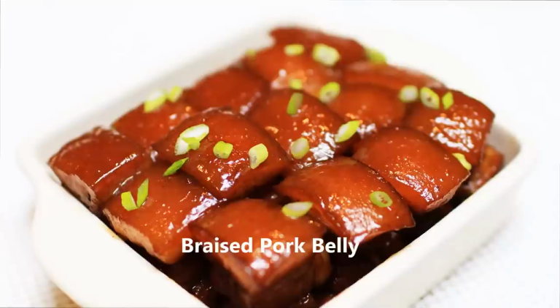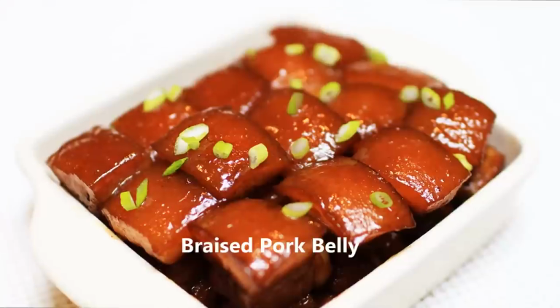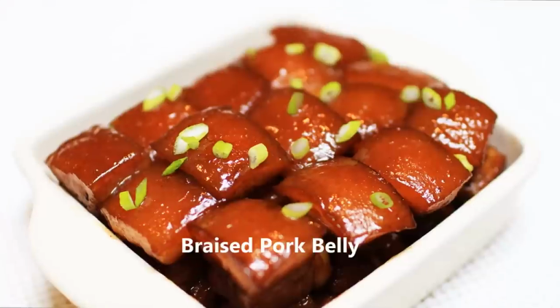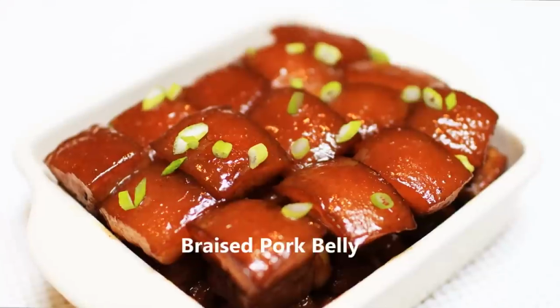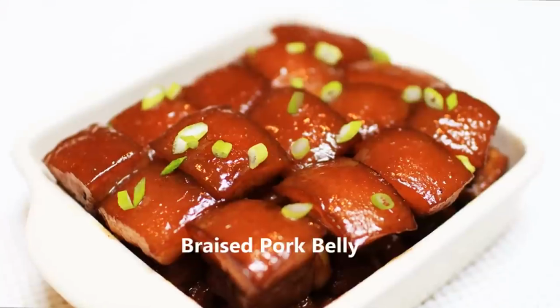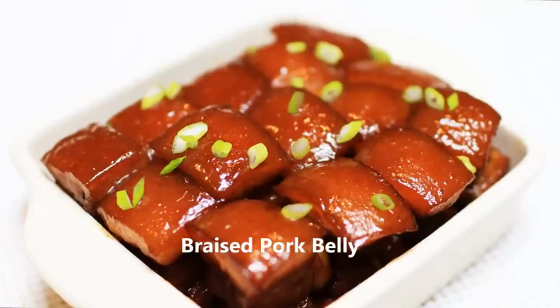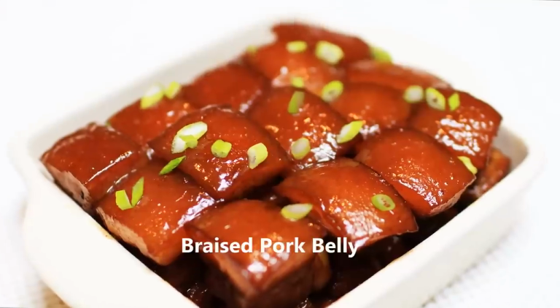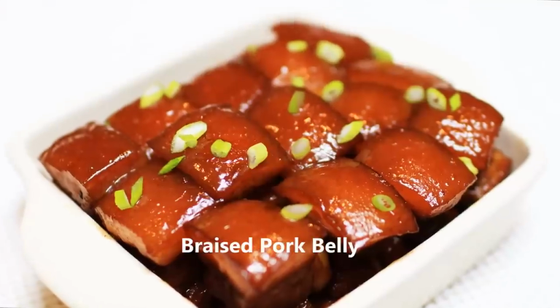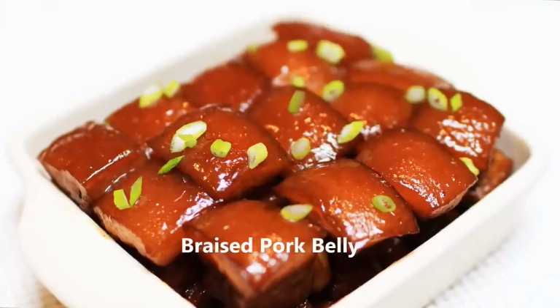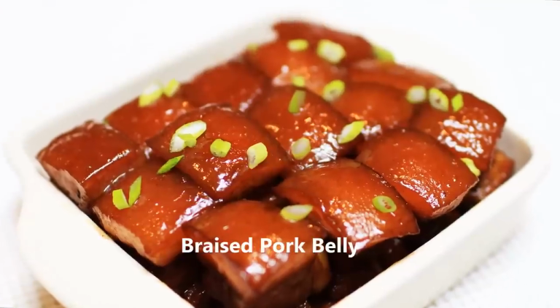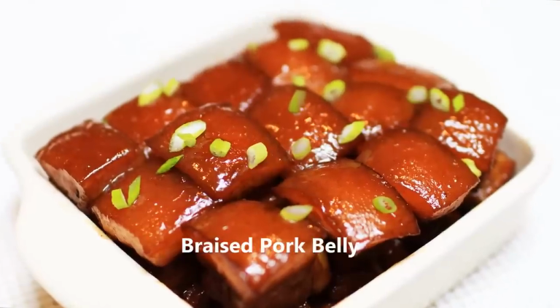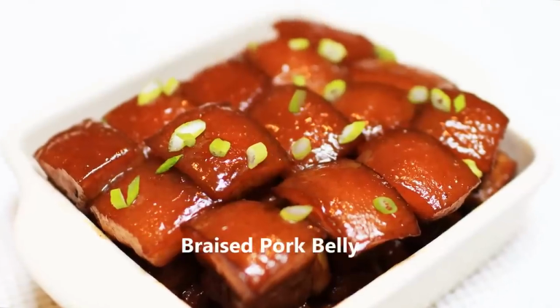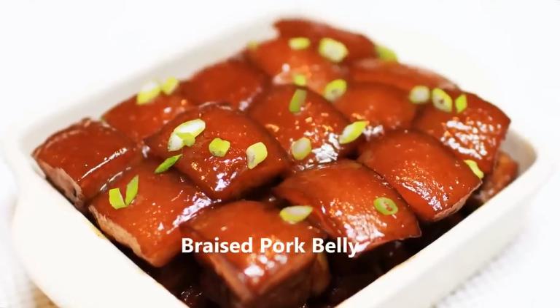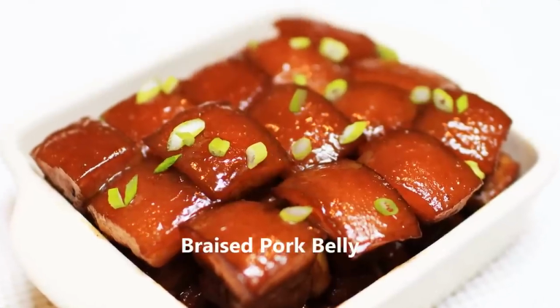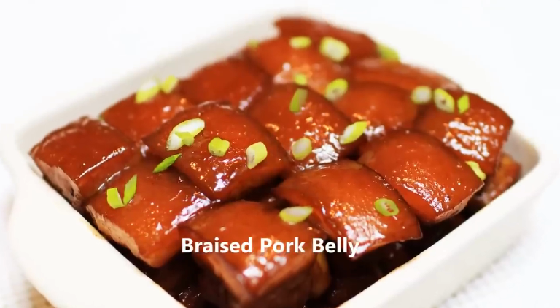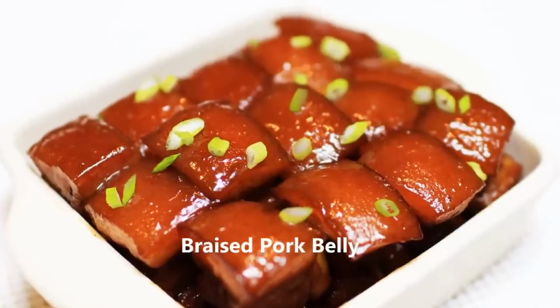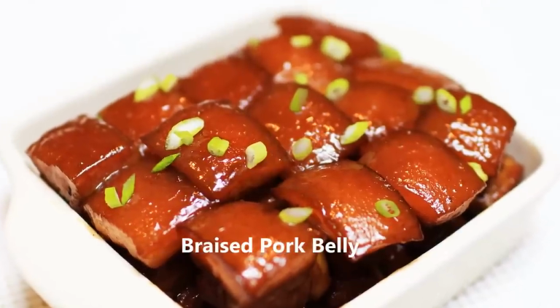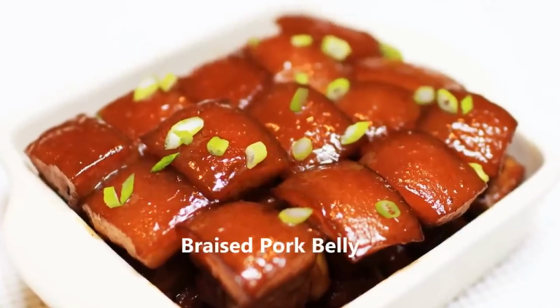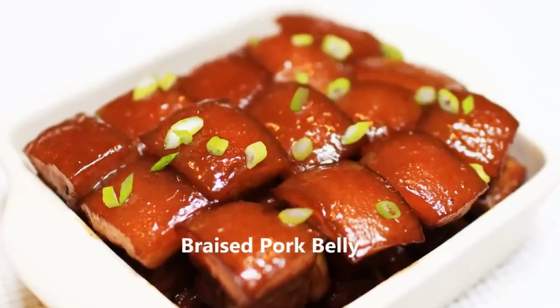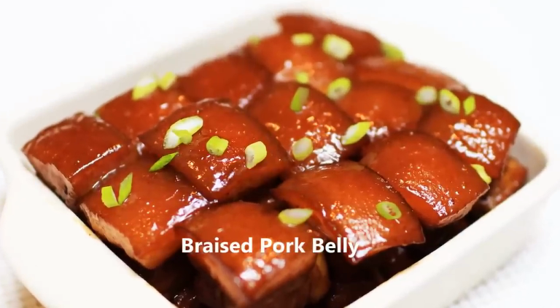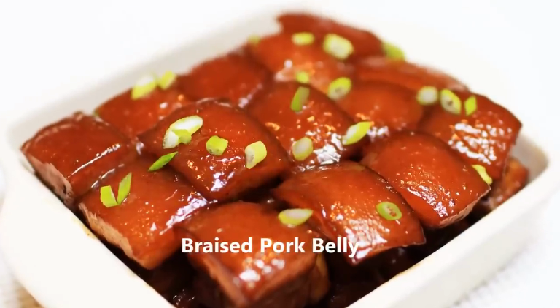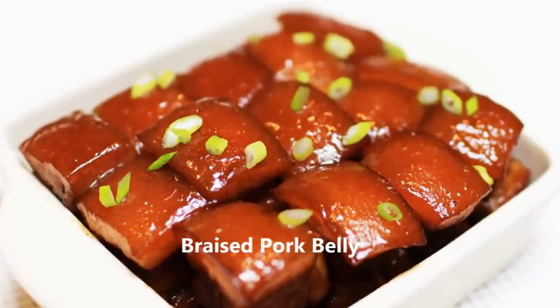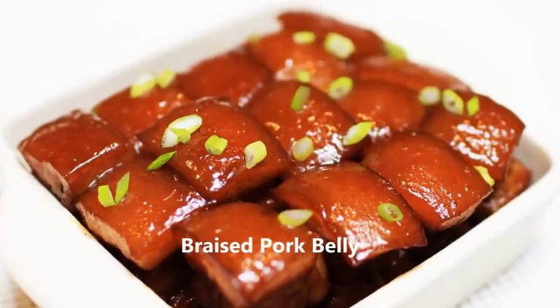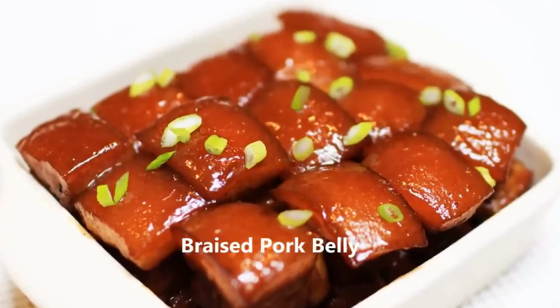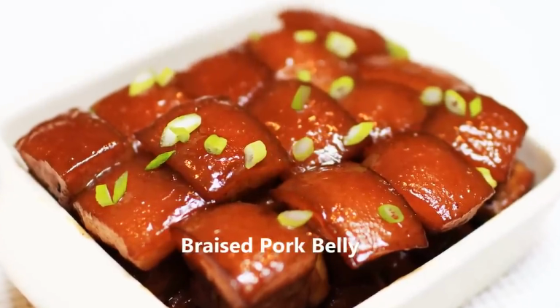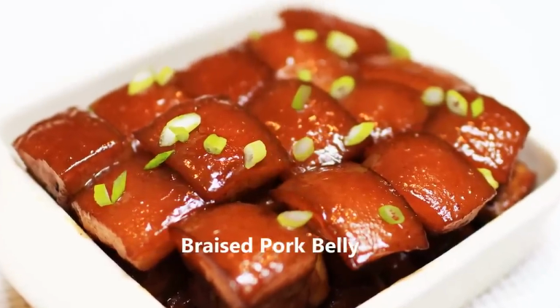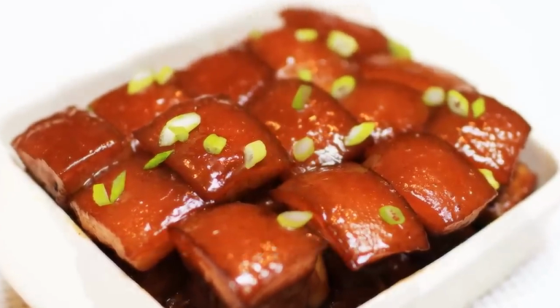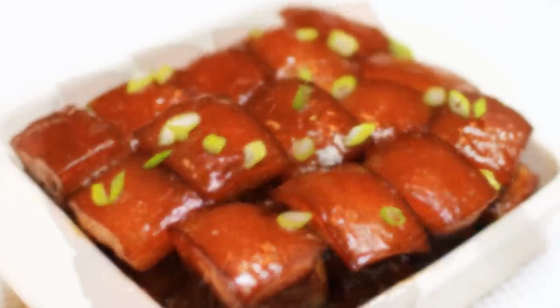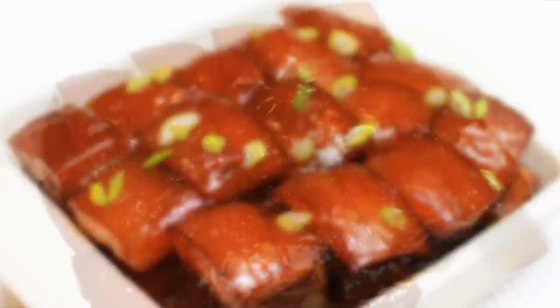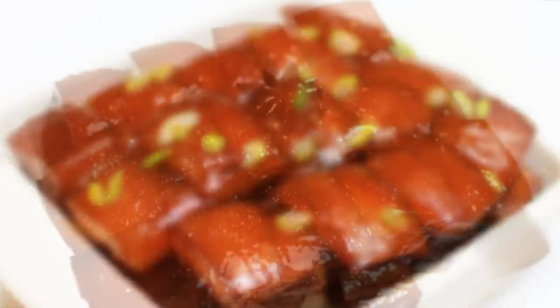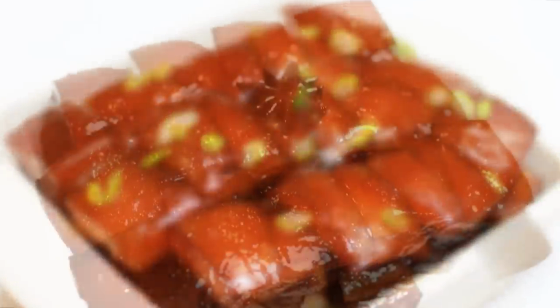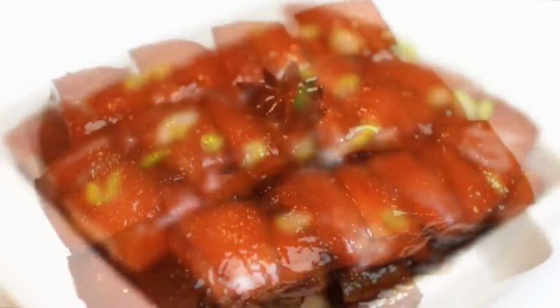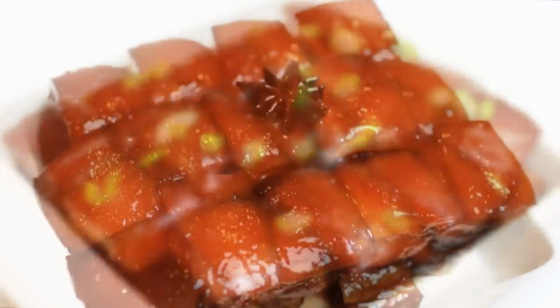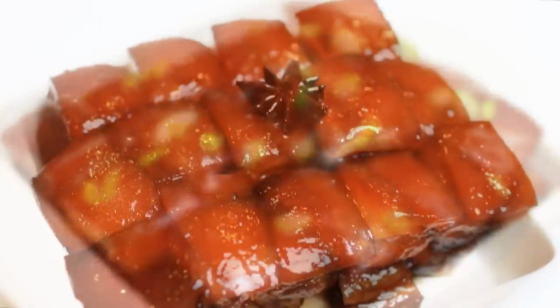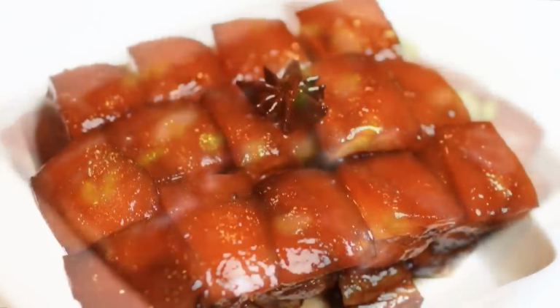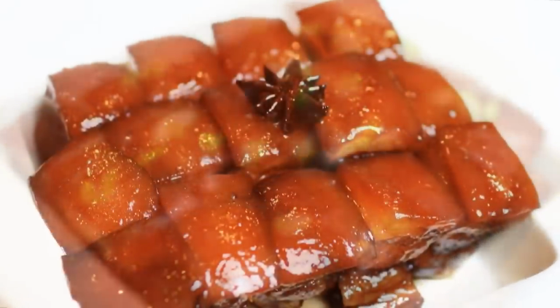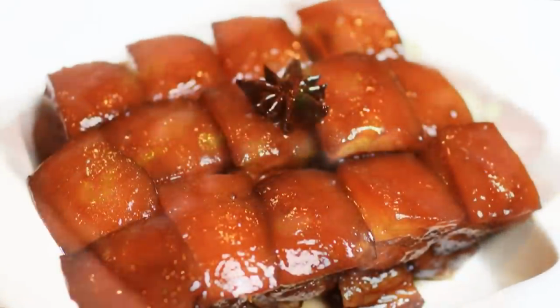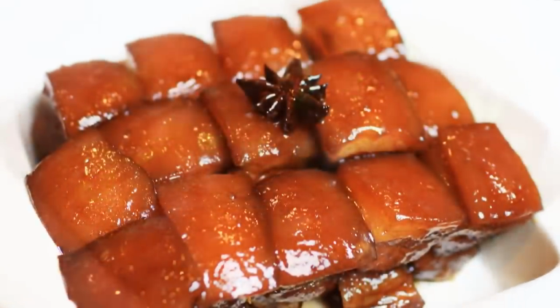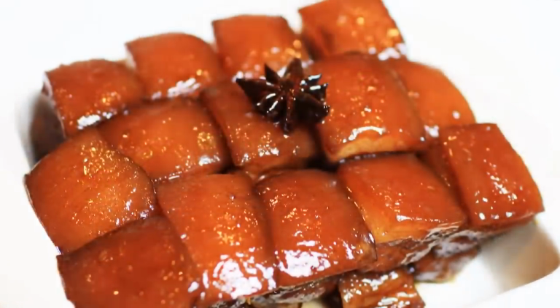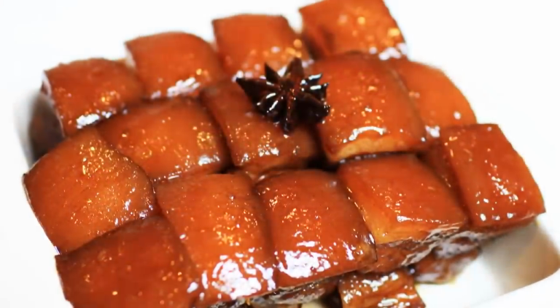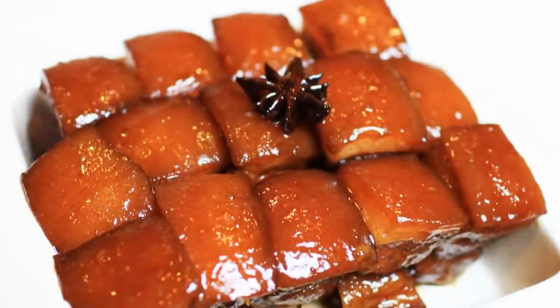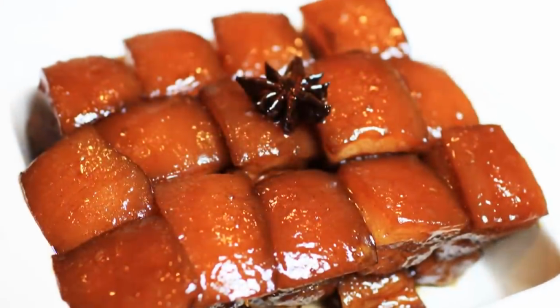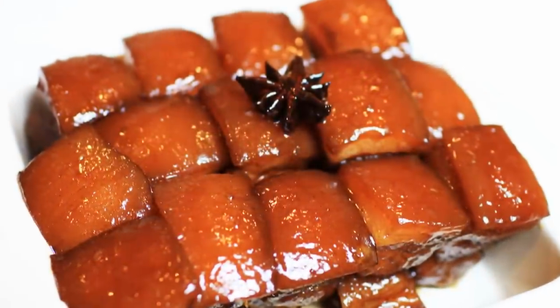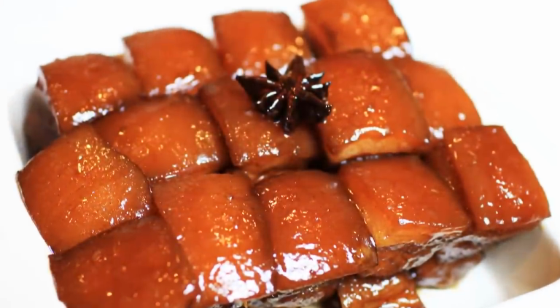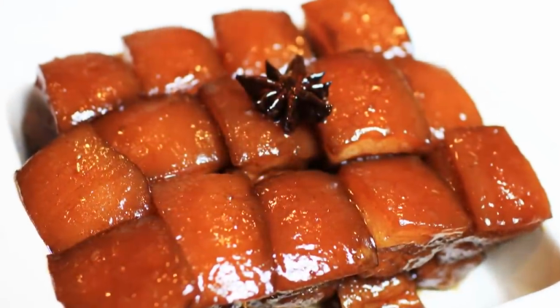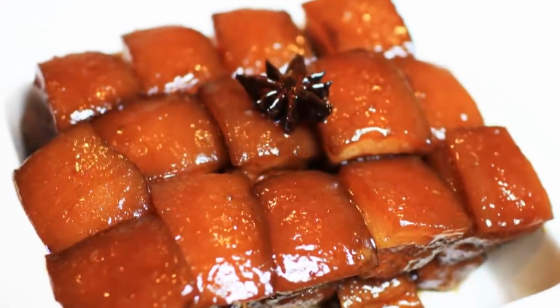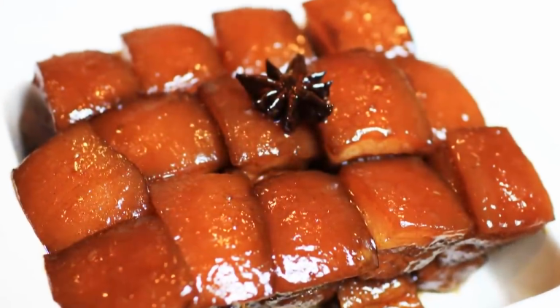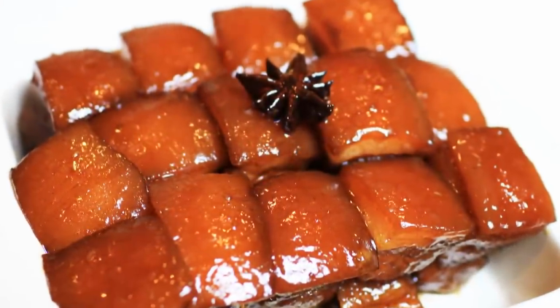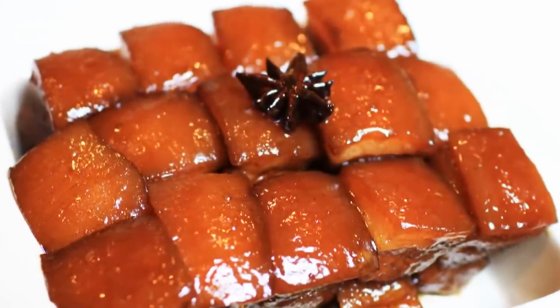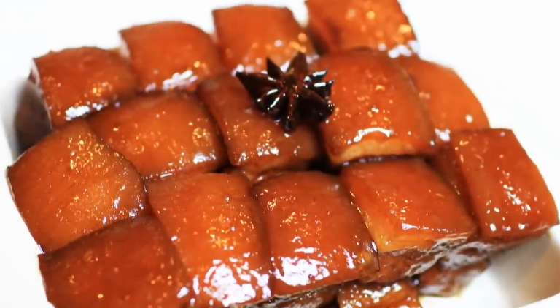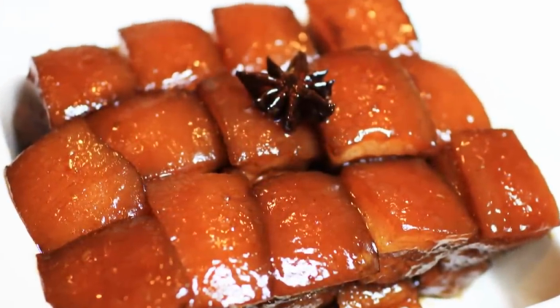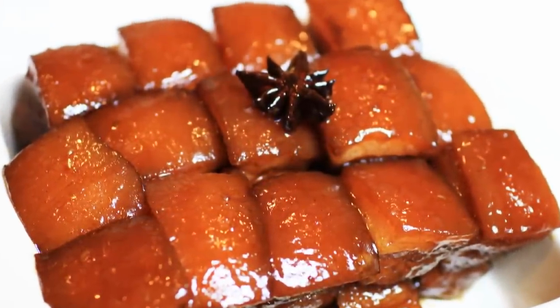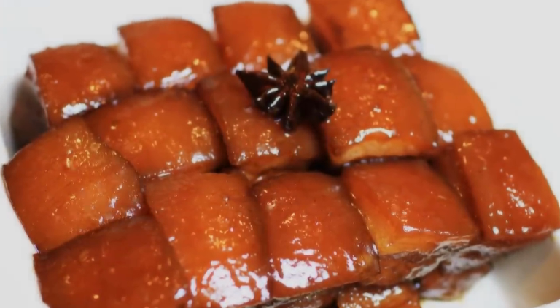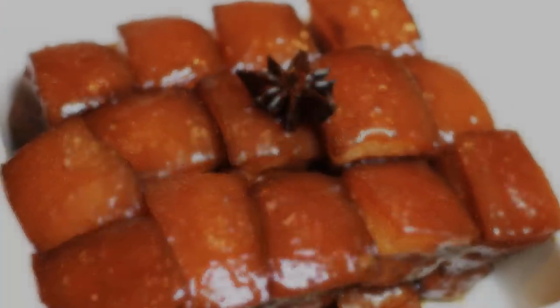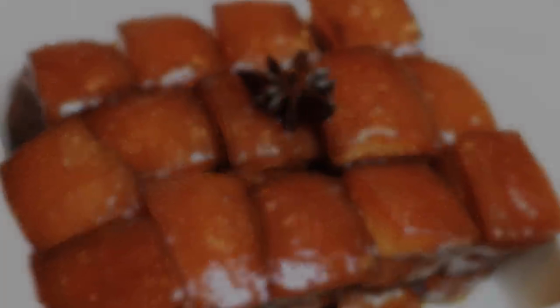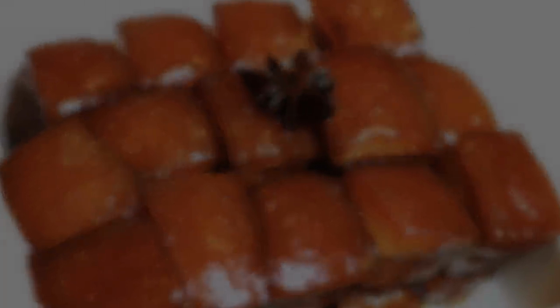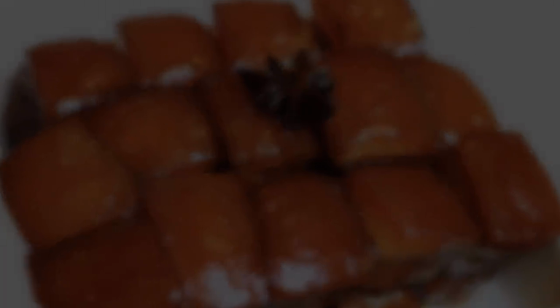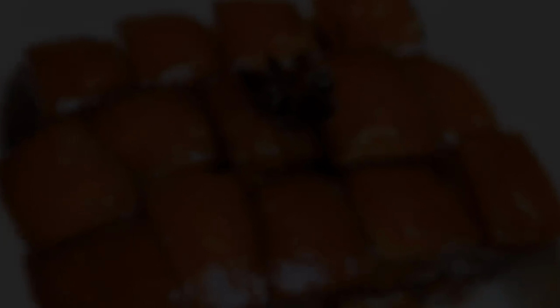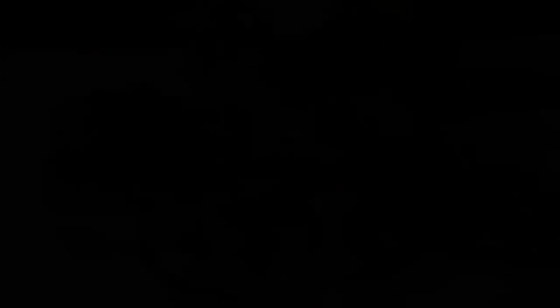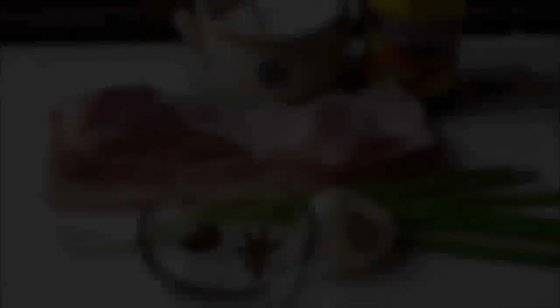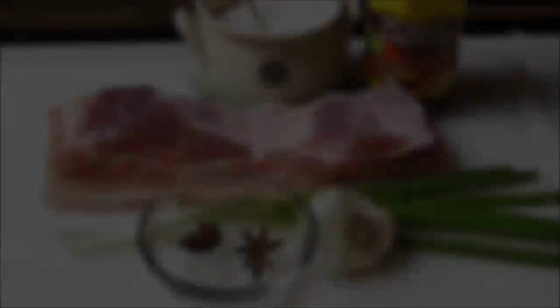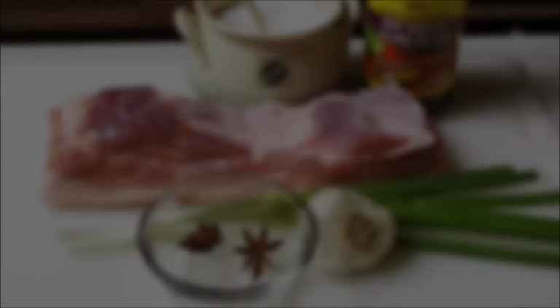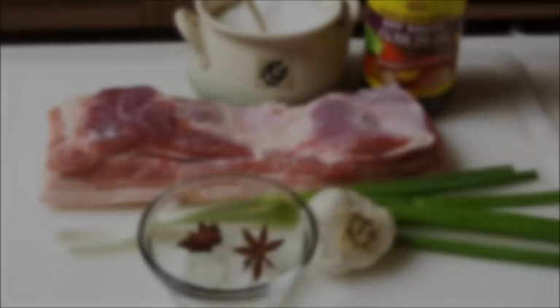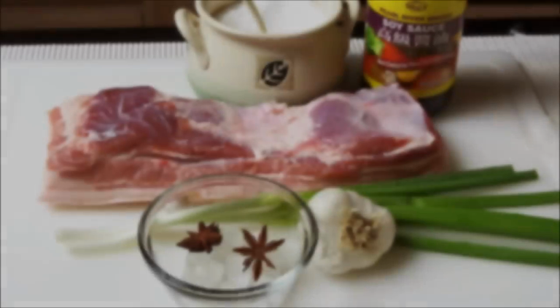Hi everybody, today I'm going to cook a traditional Chinese dish, braised pork belly.